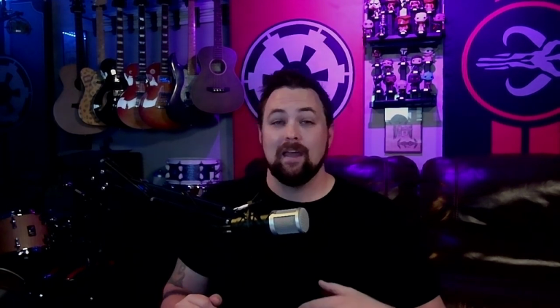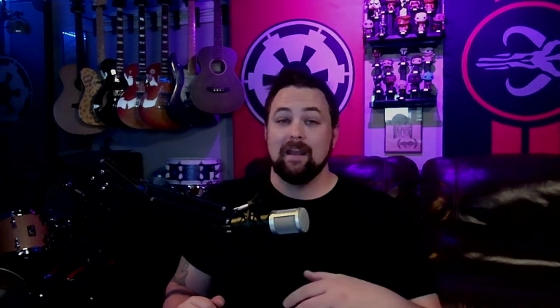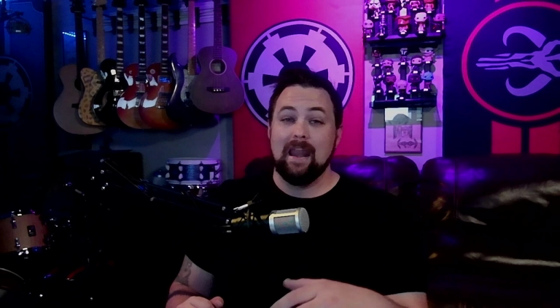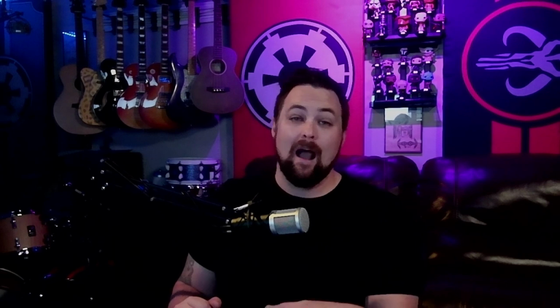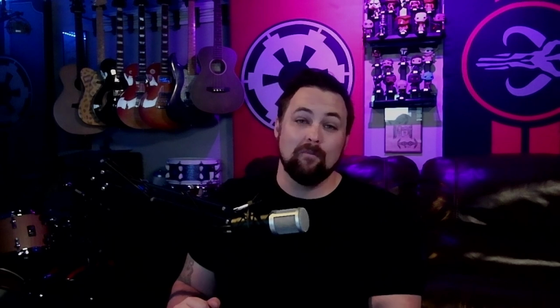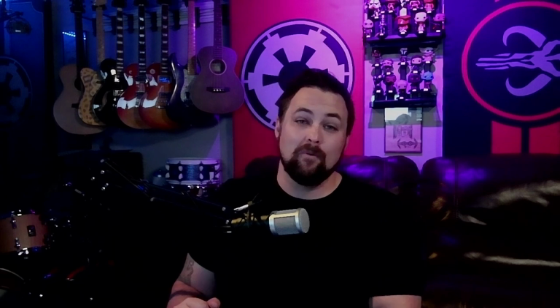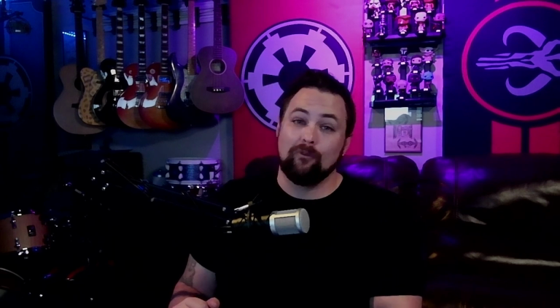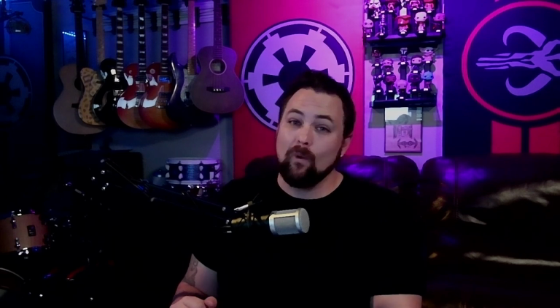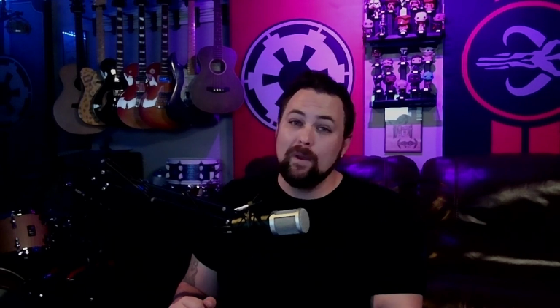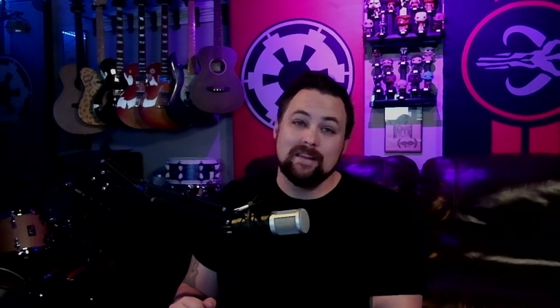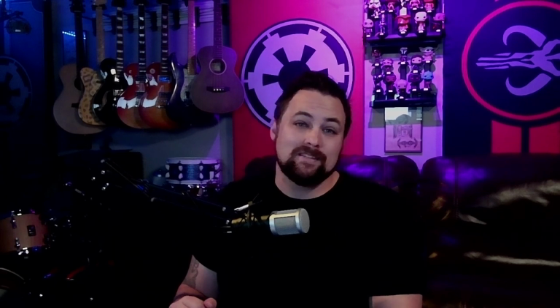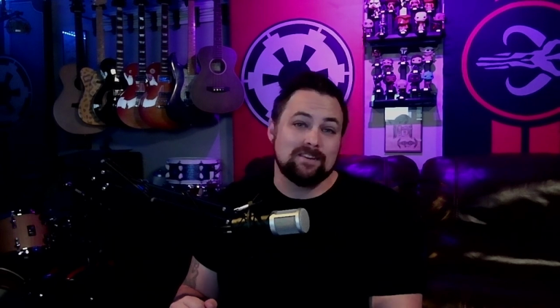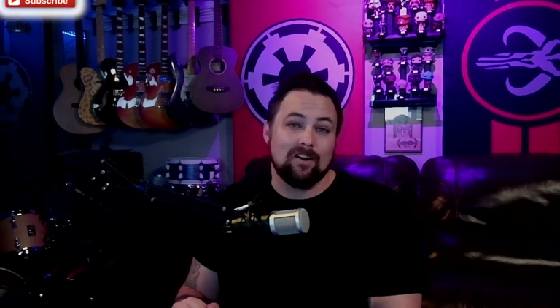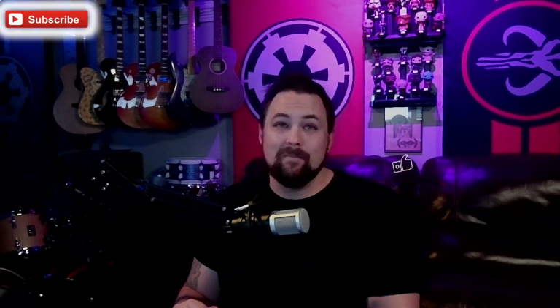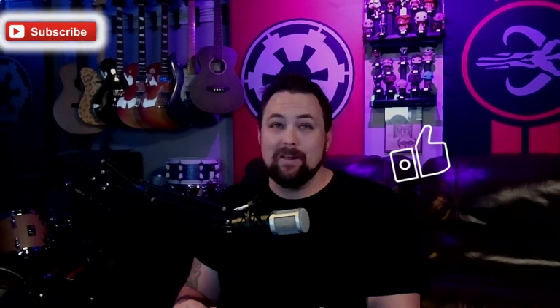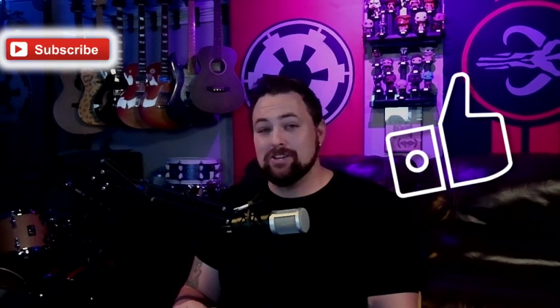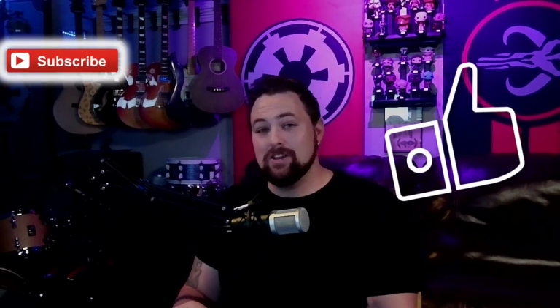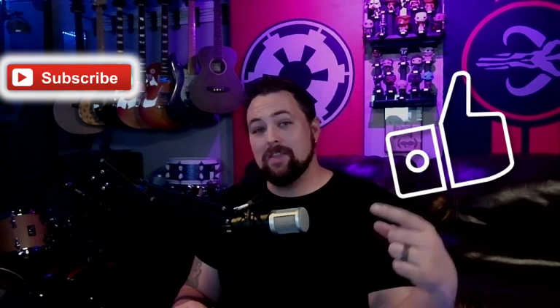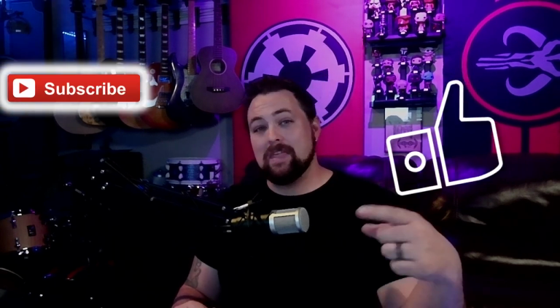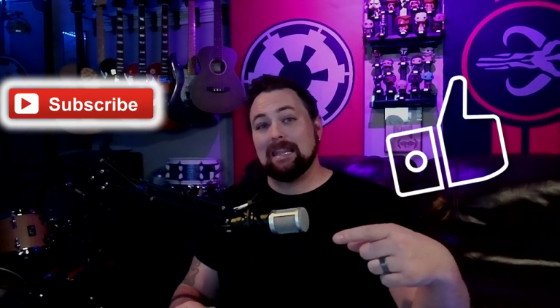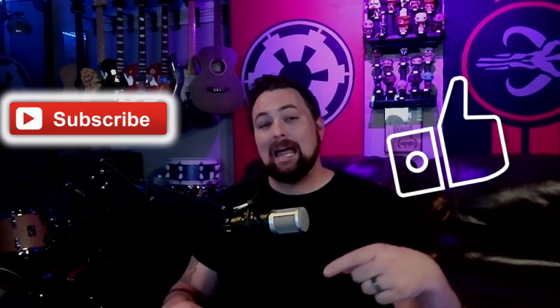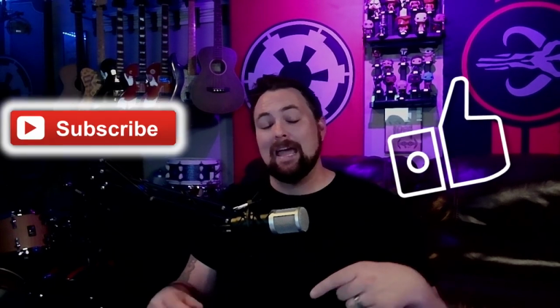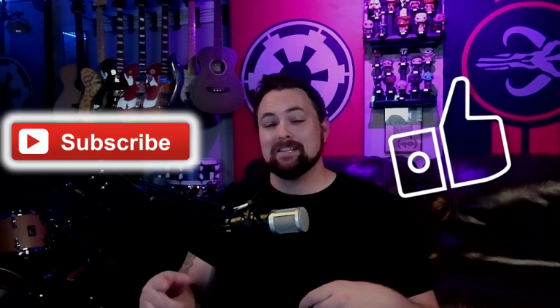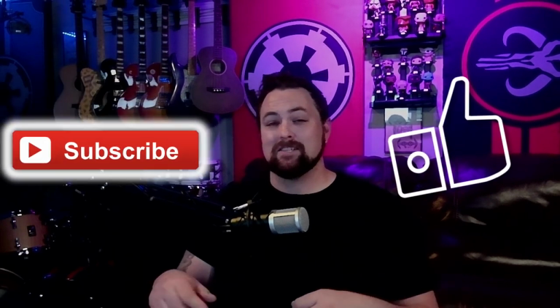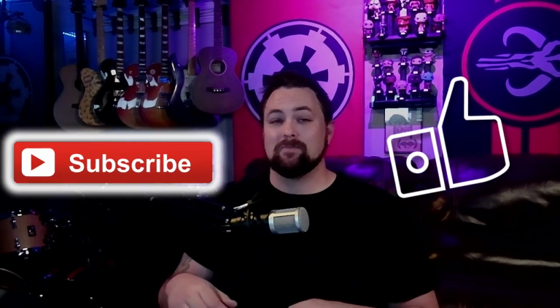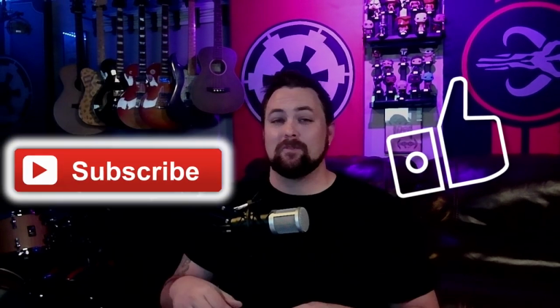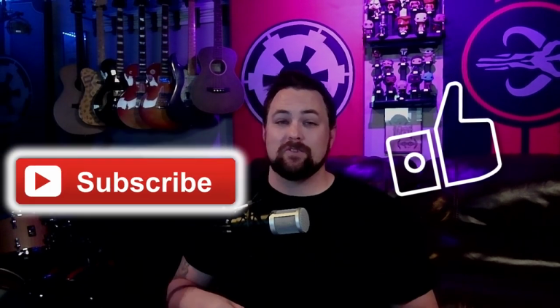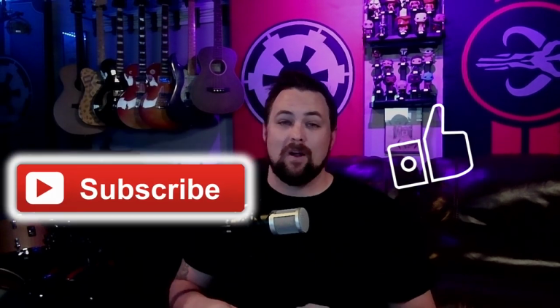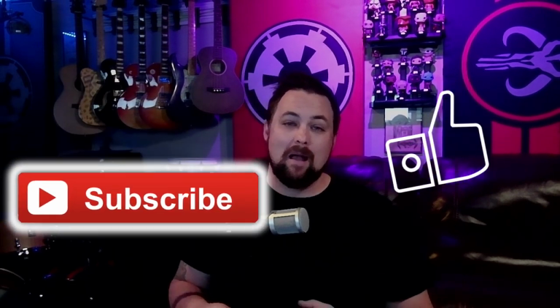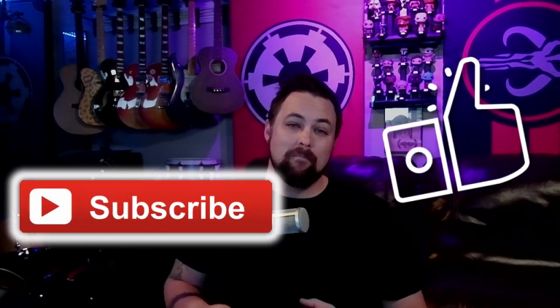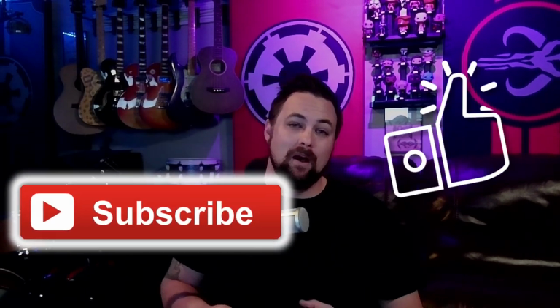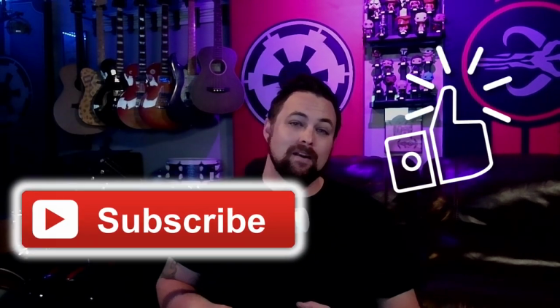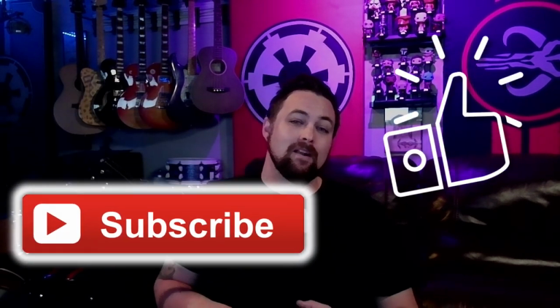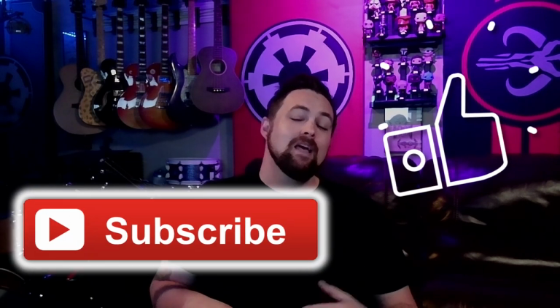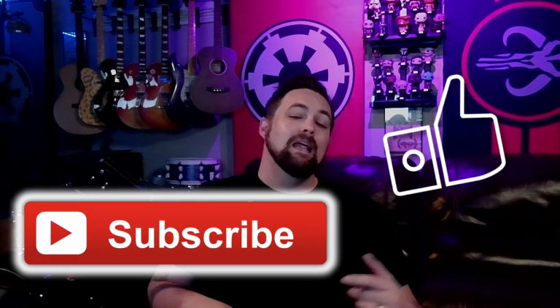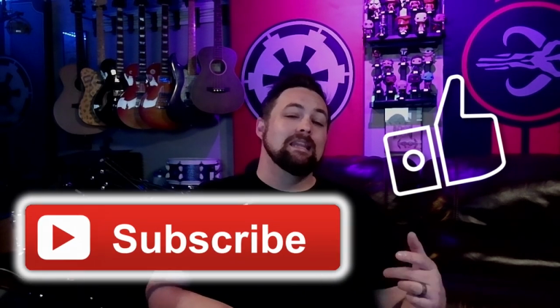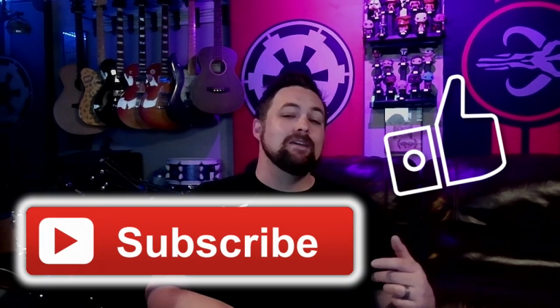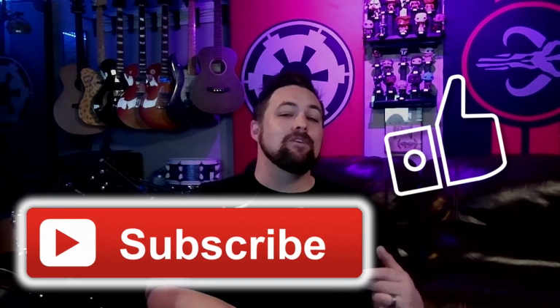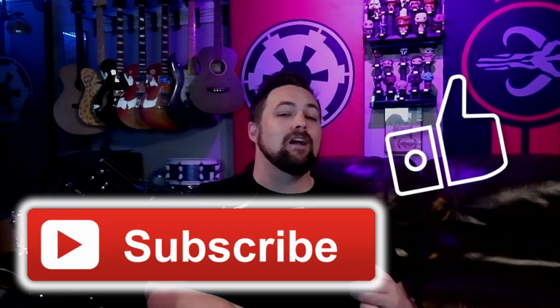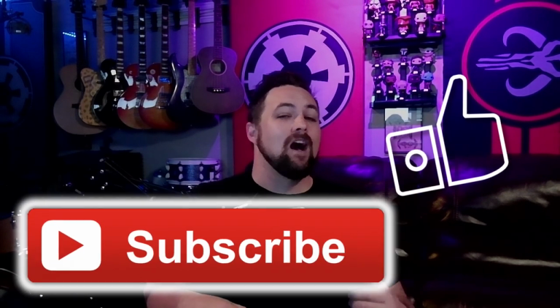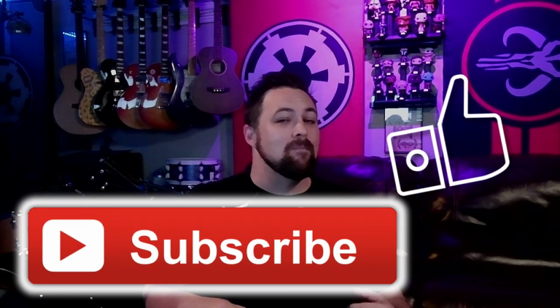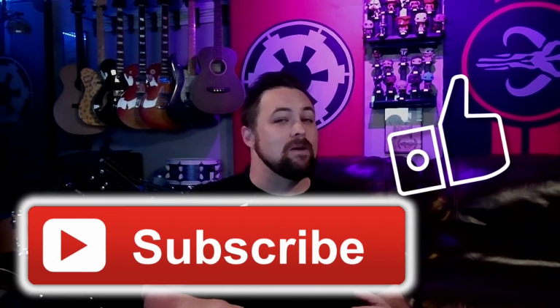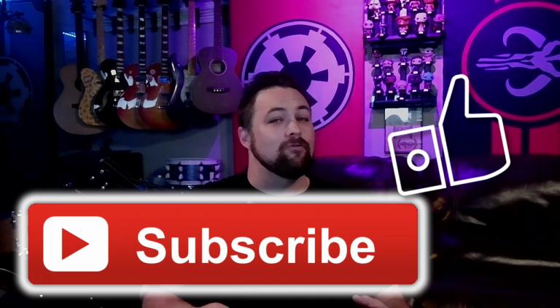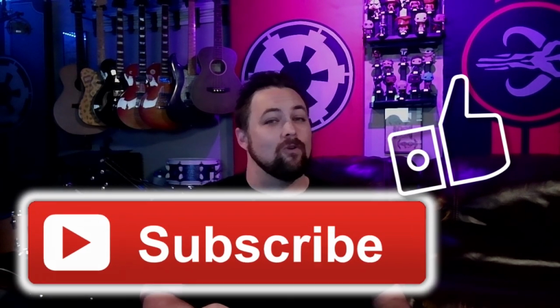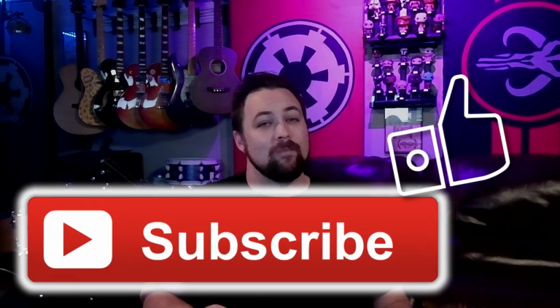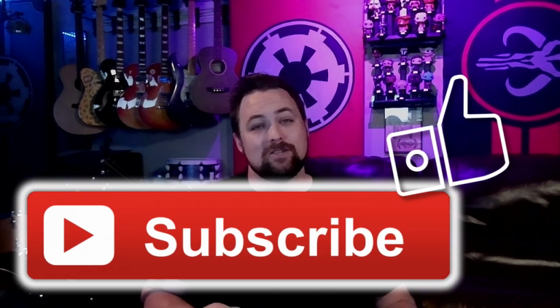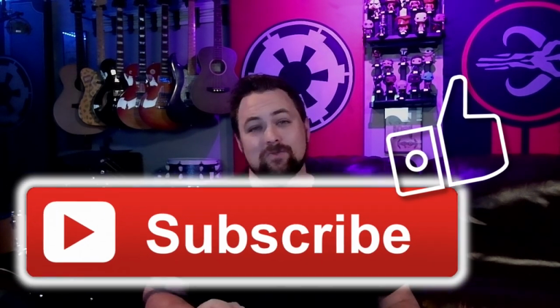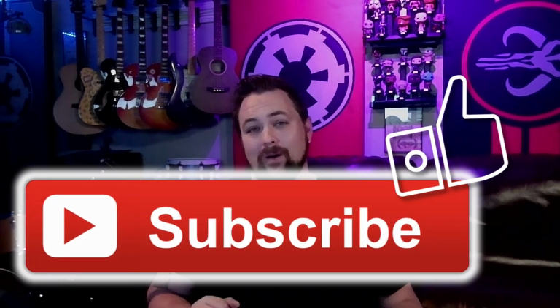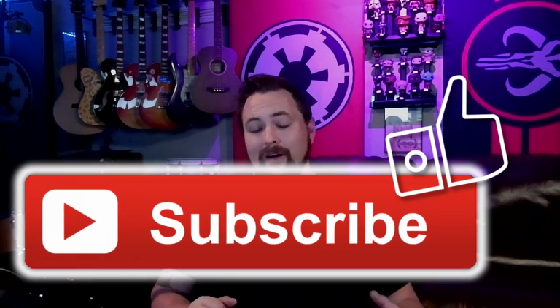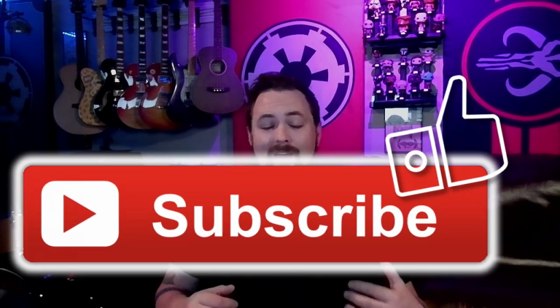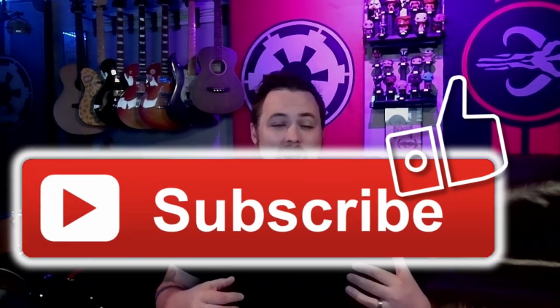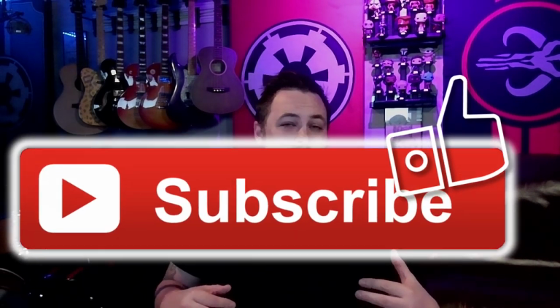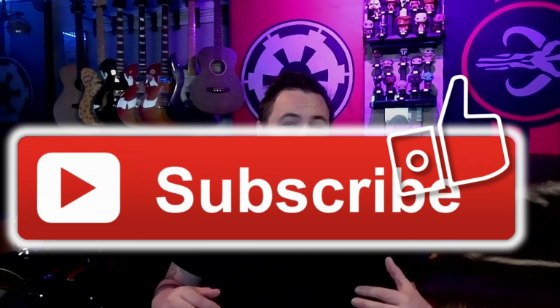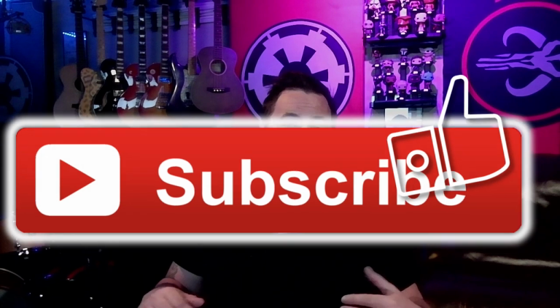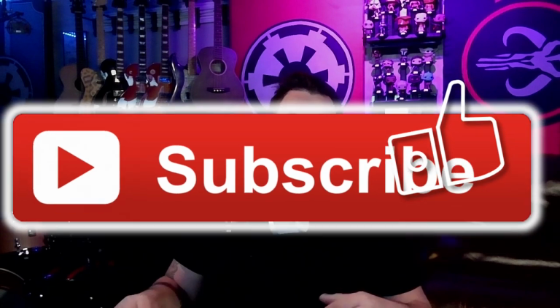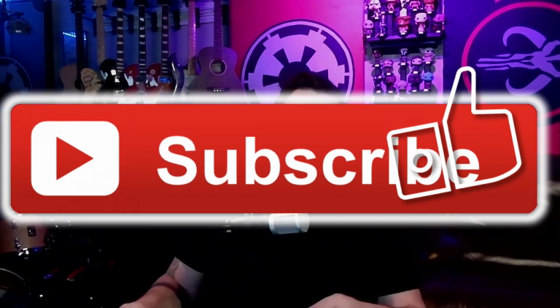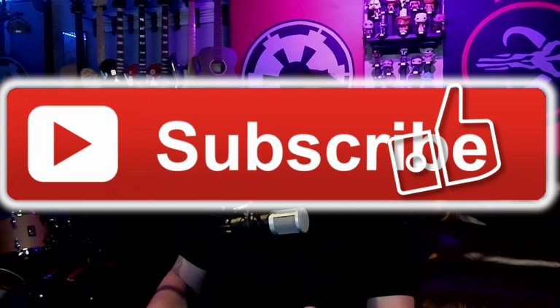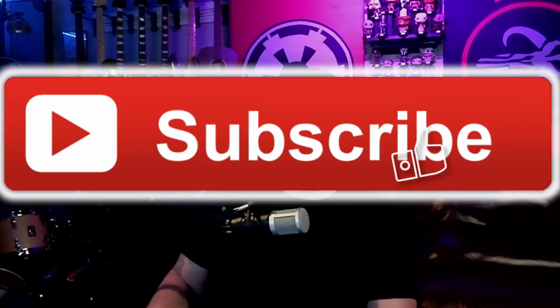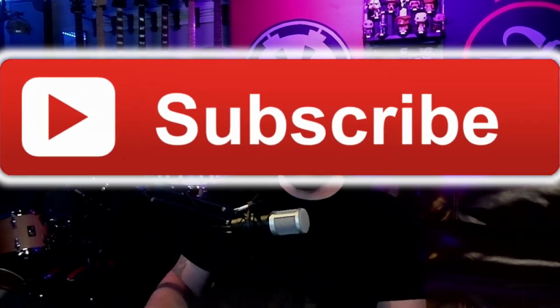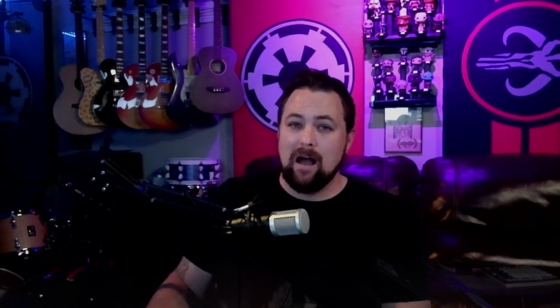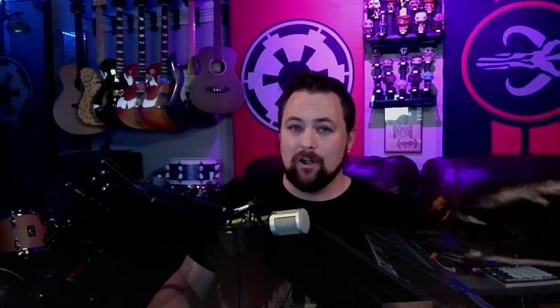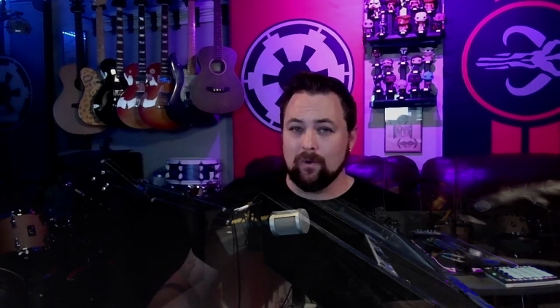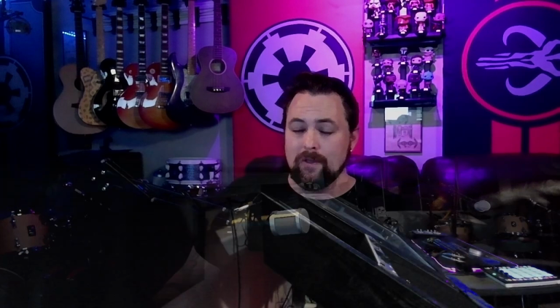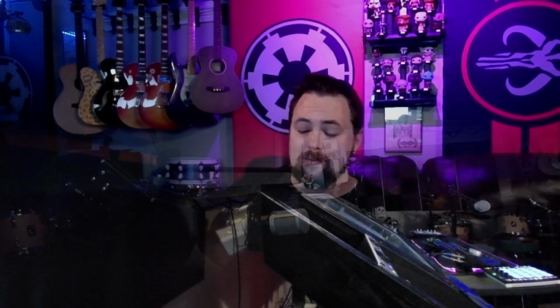Before we get started, make sure you hit that like and subscribe button and leave a comment to help out the YouTube algorithm.